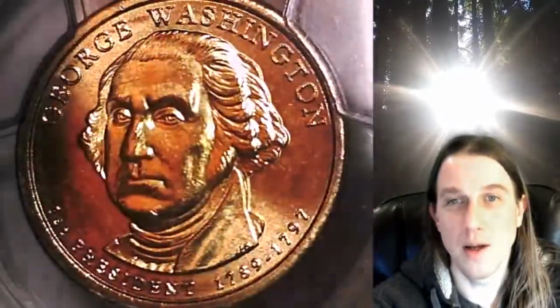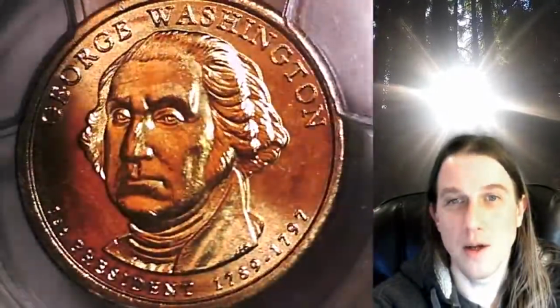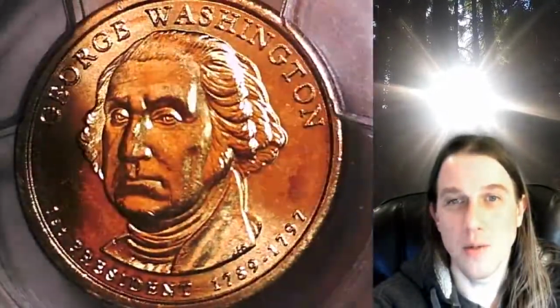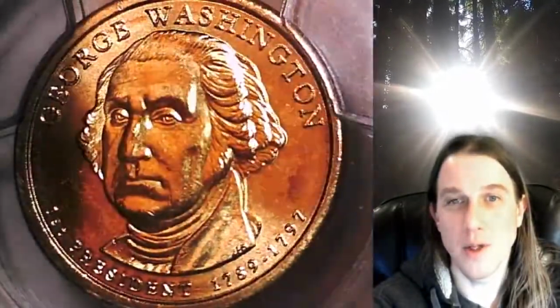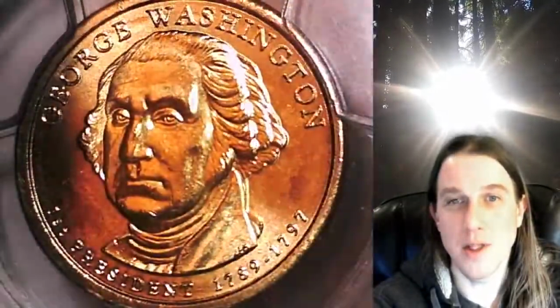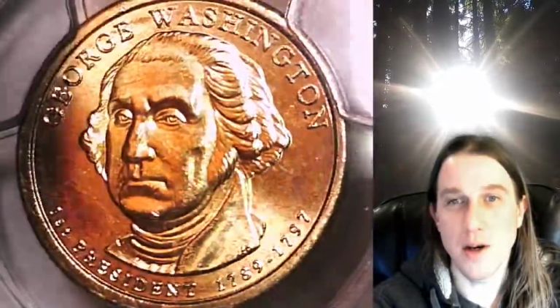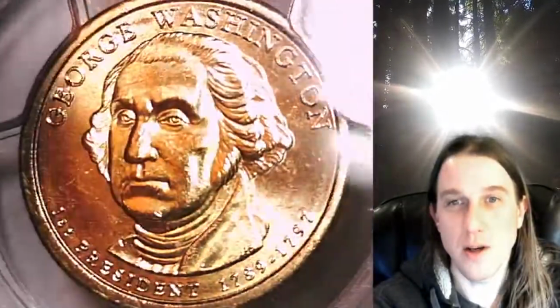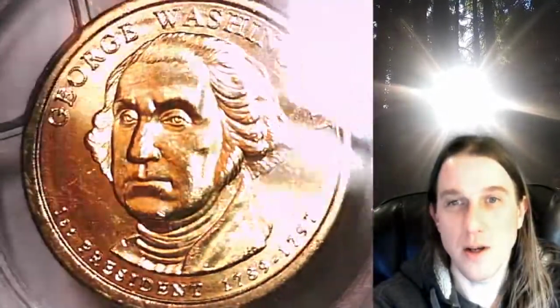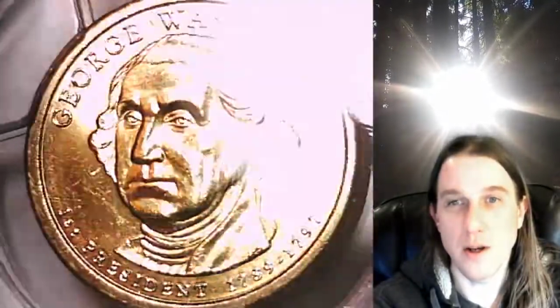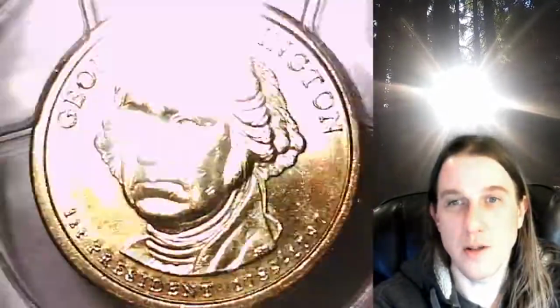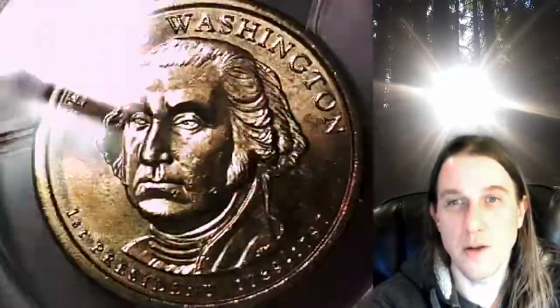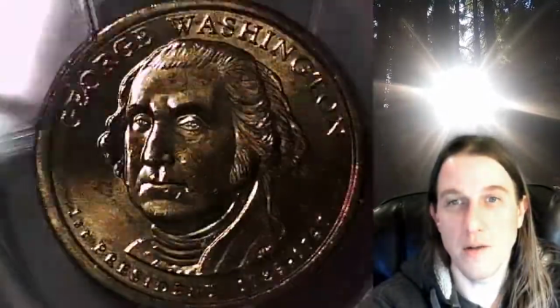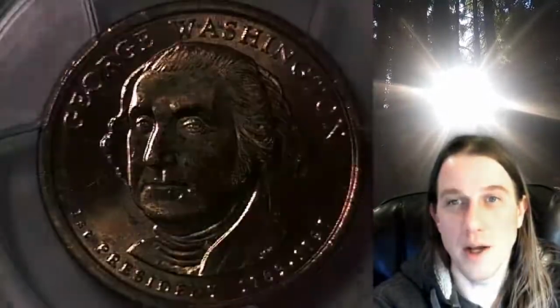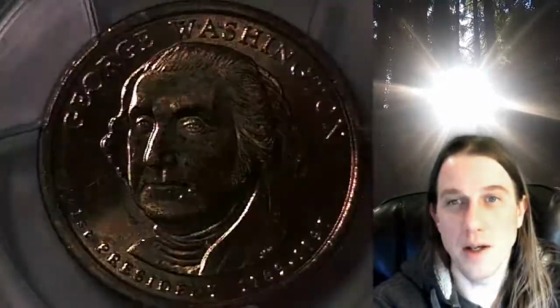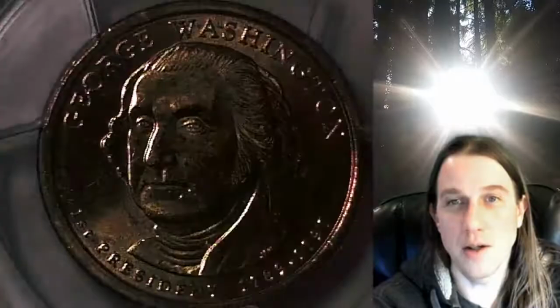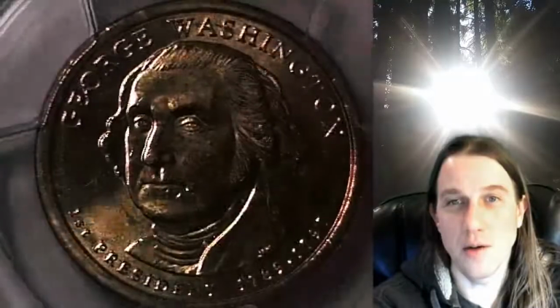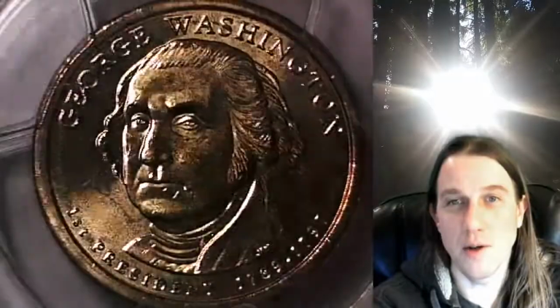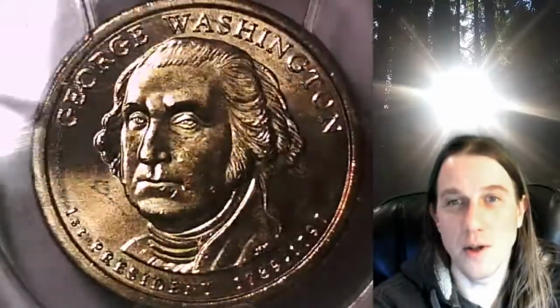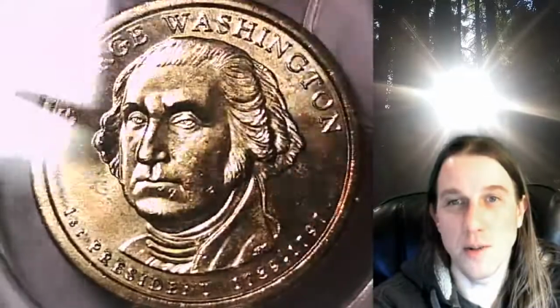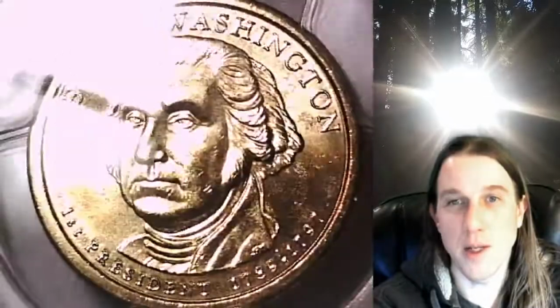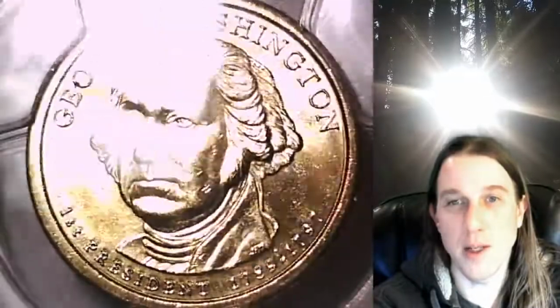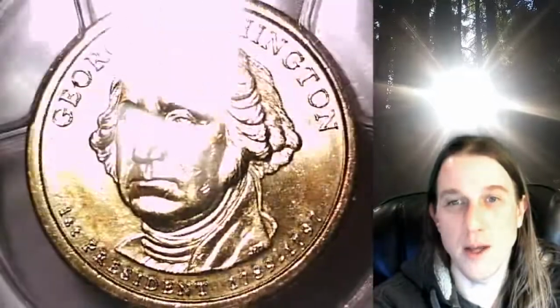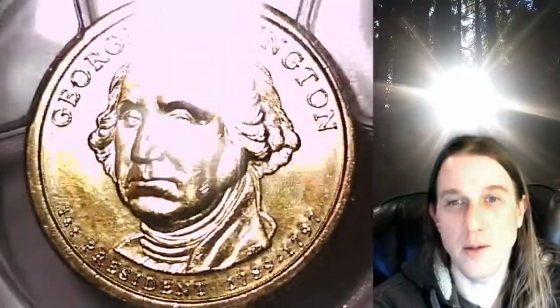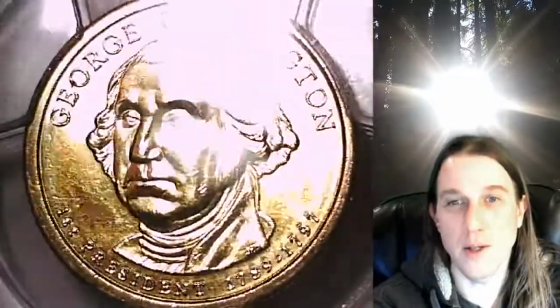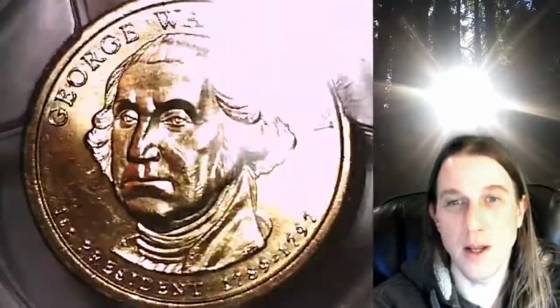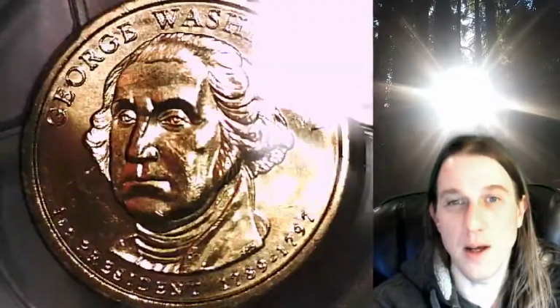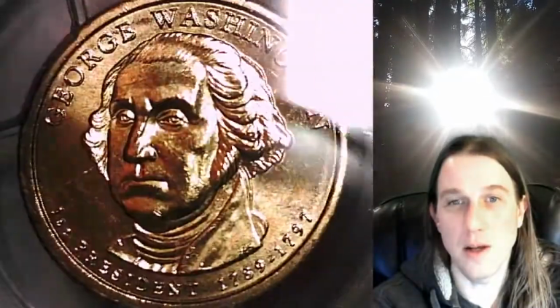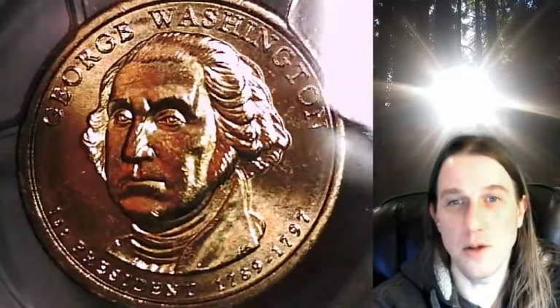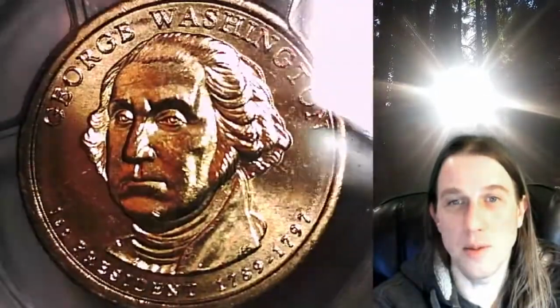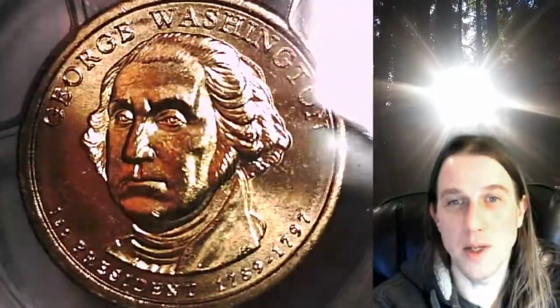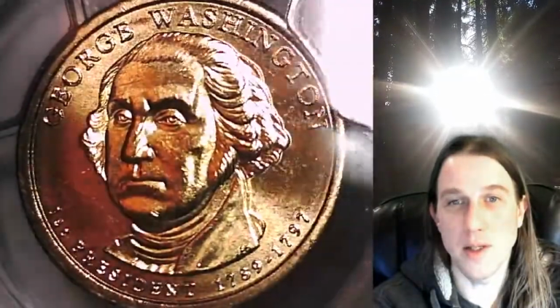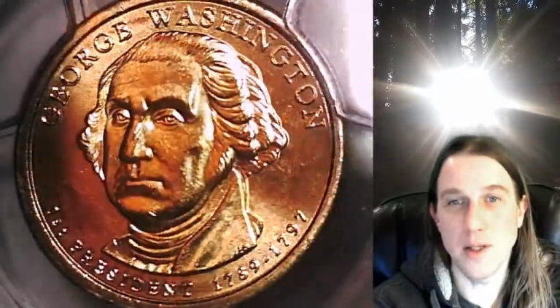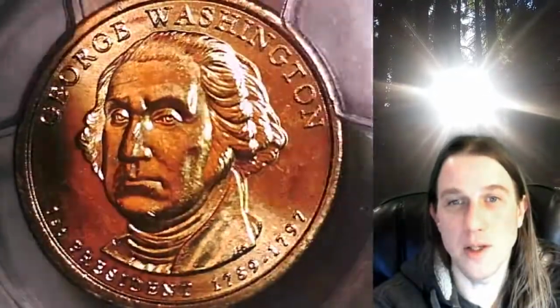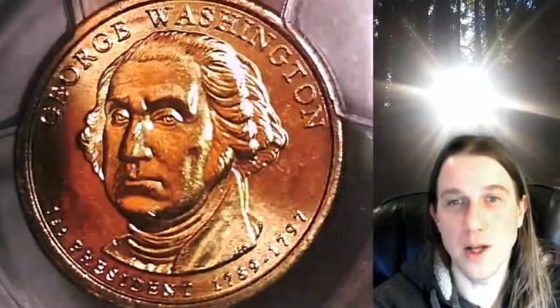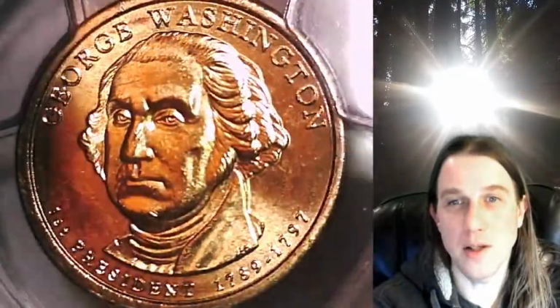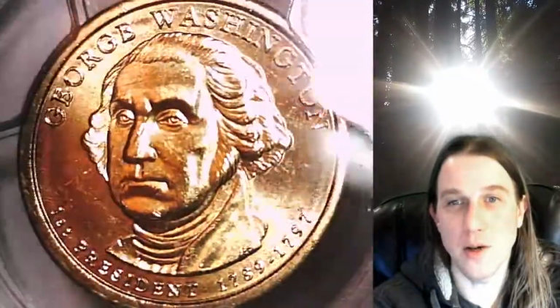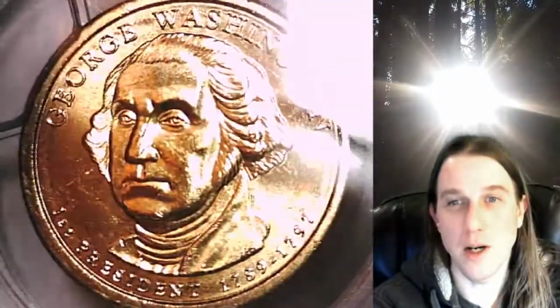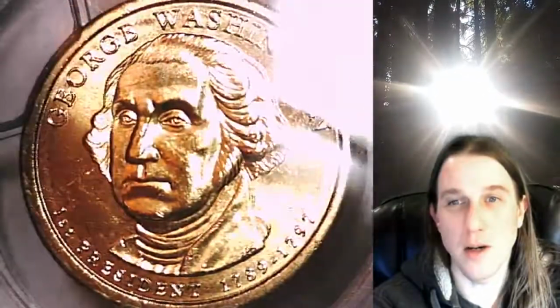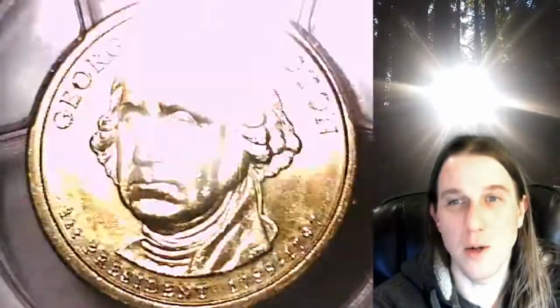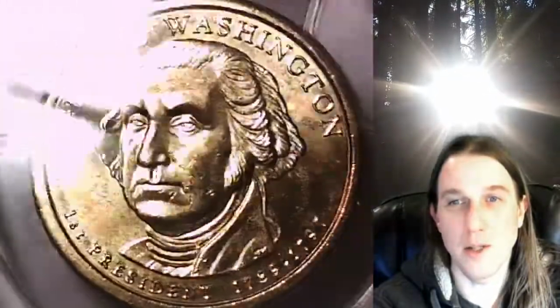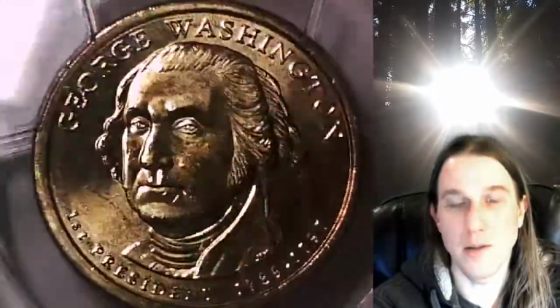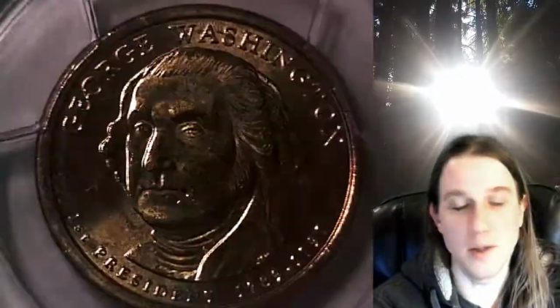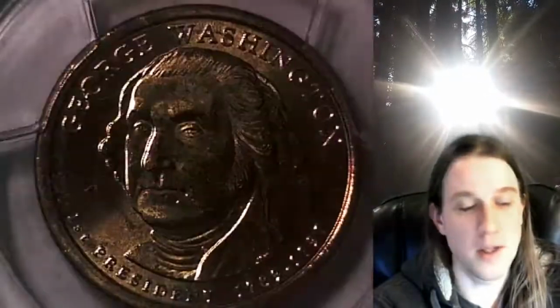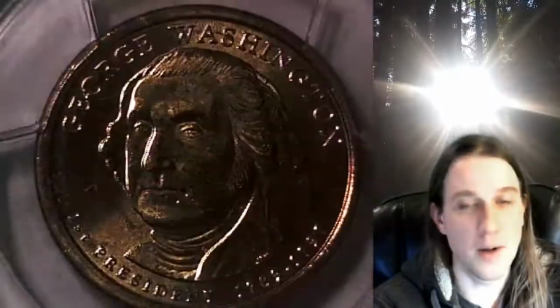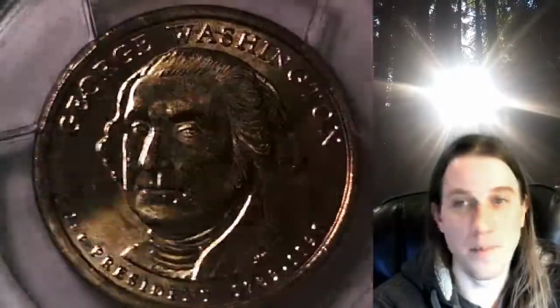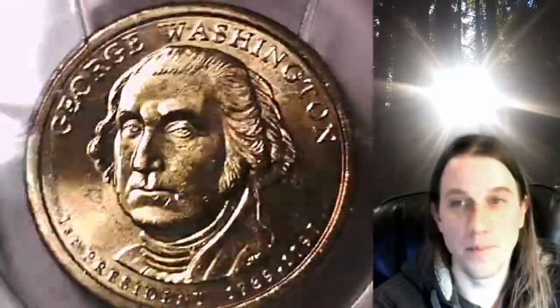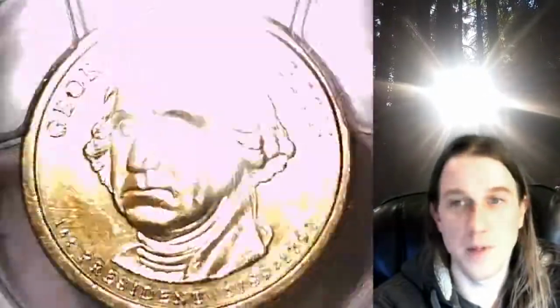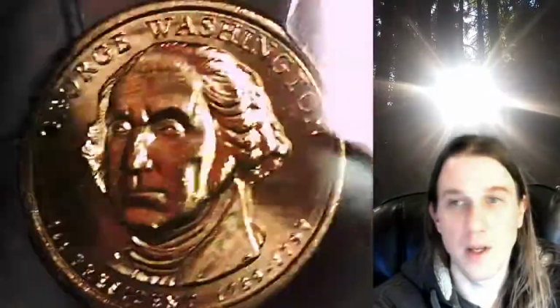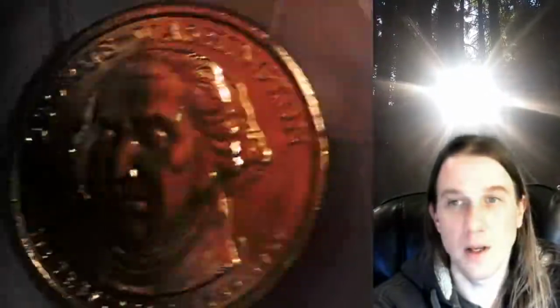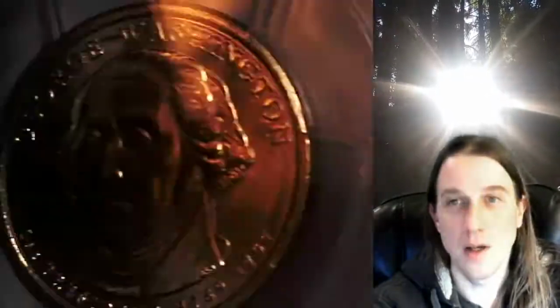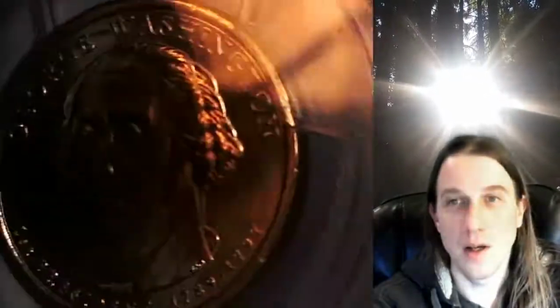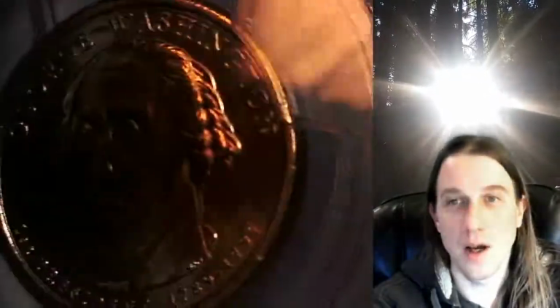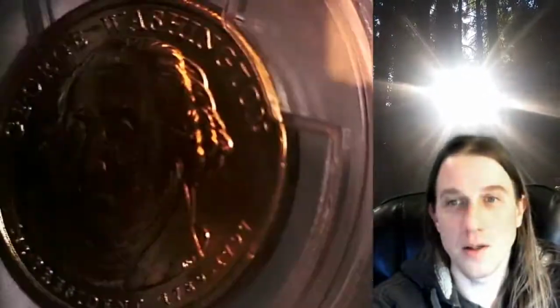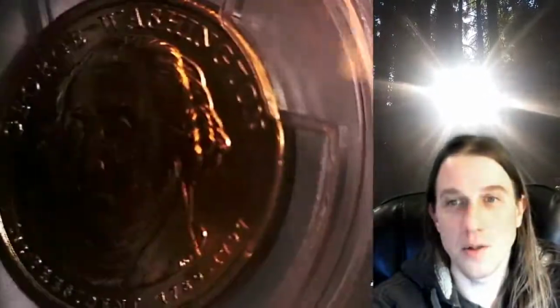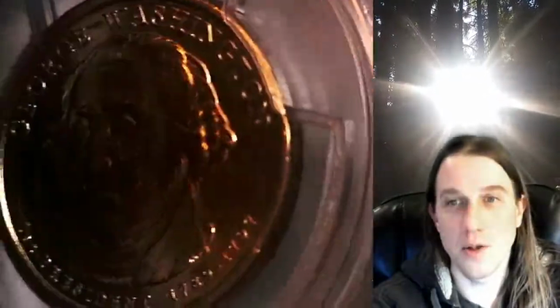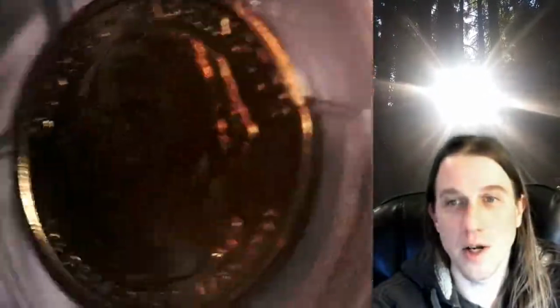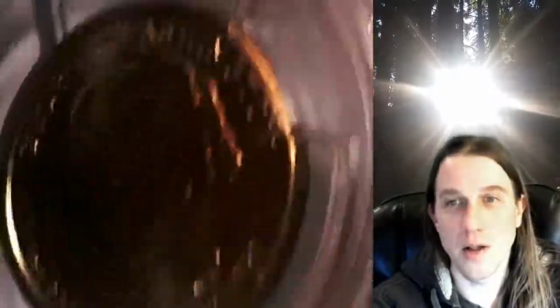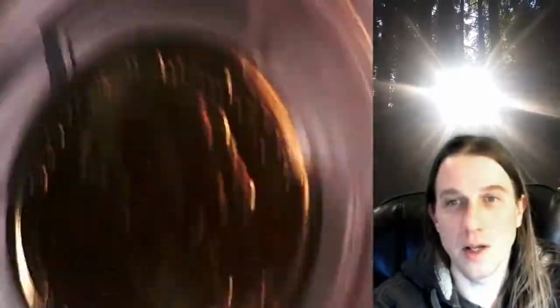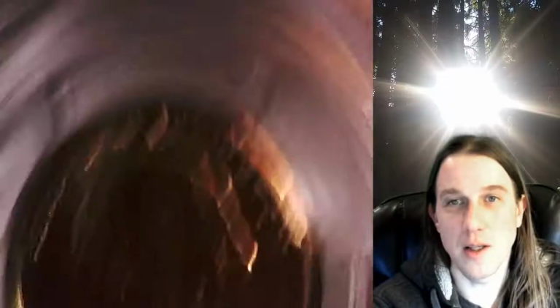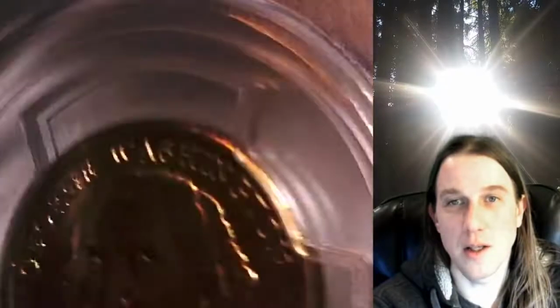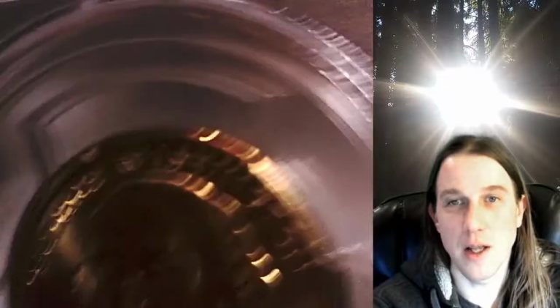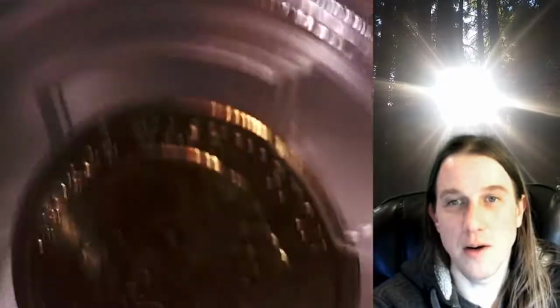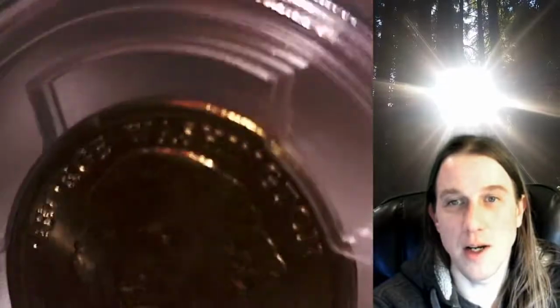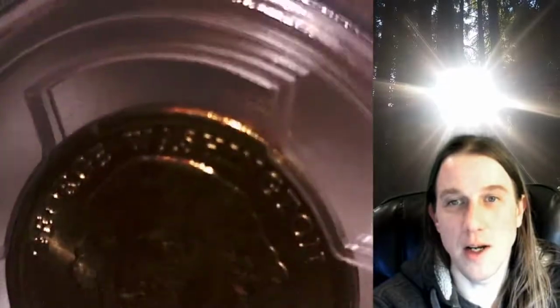Once there, you can also find over 3,800 PCGS graded coins for sale. So we'll try to look at the lettering here.